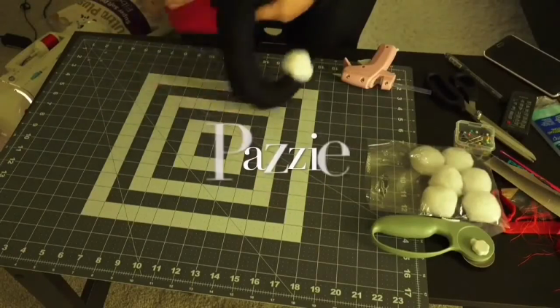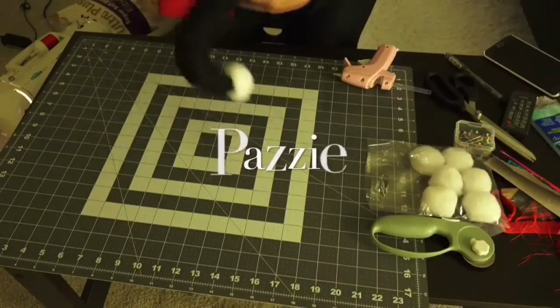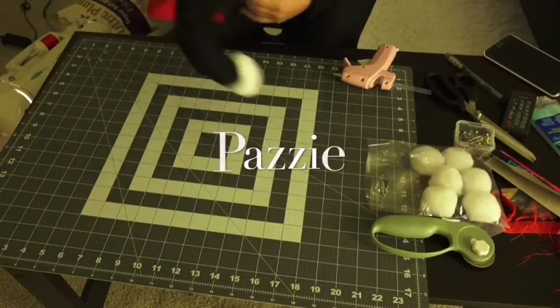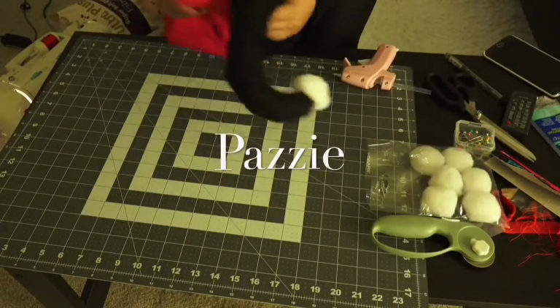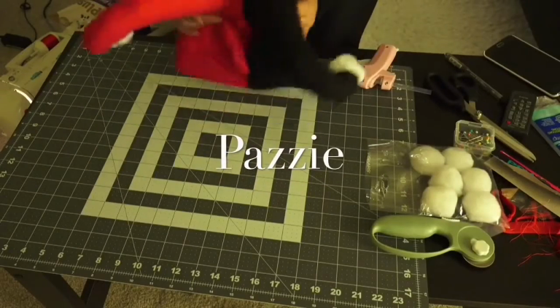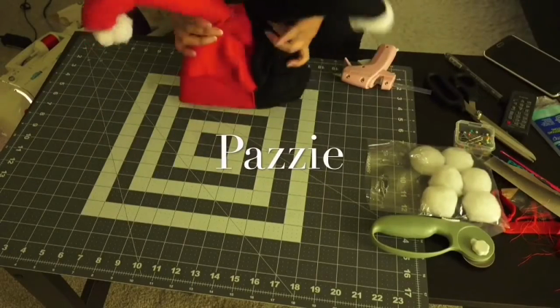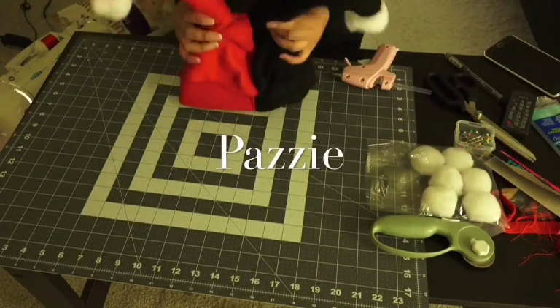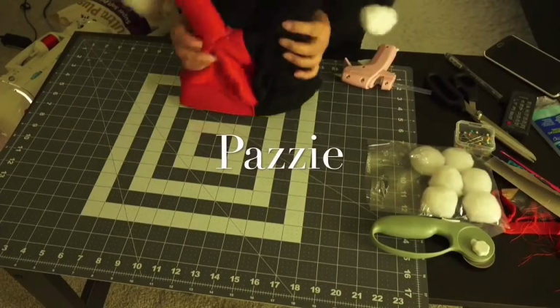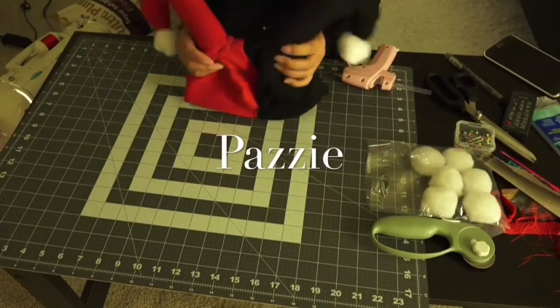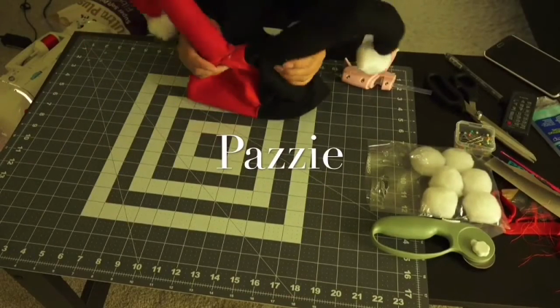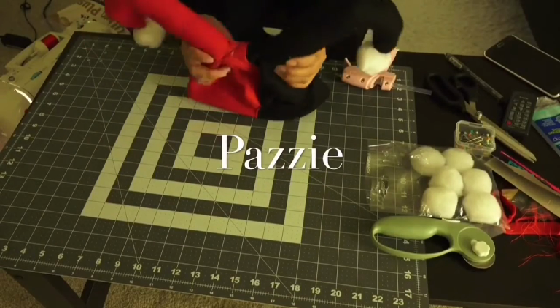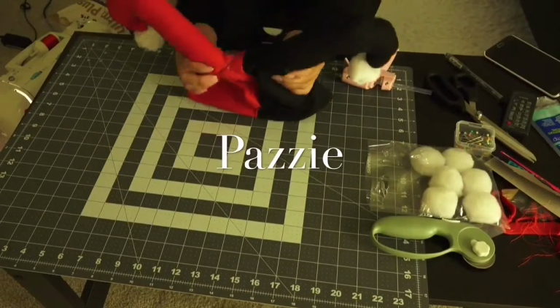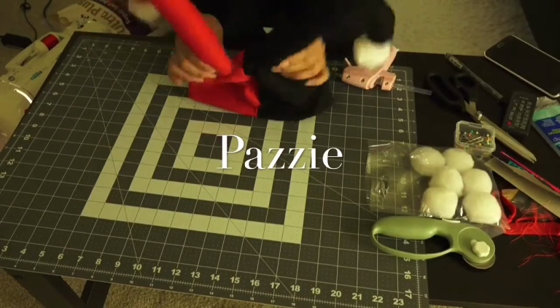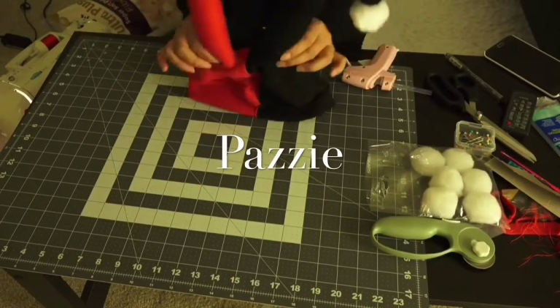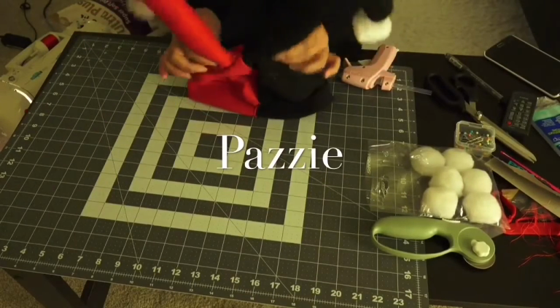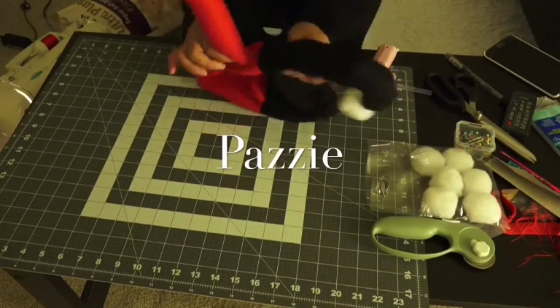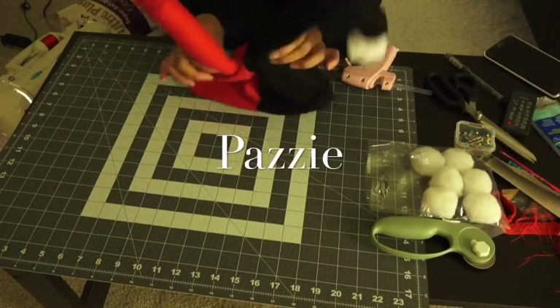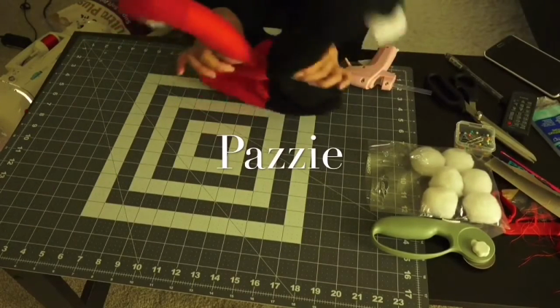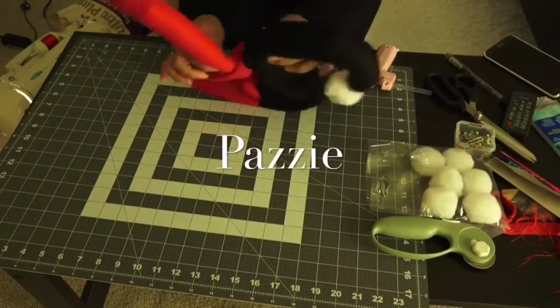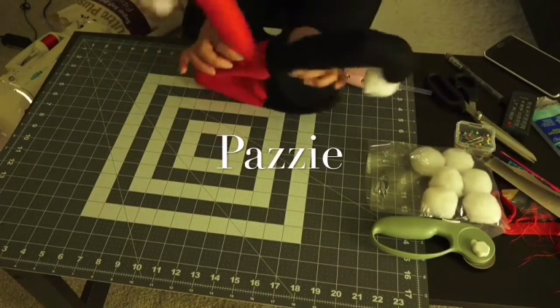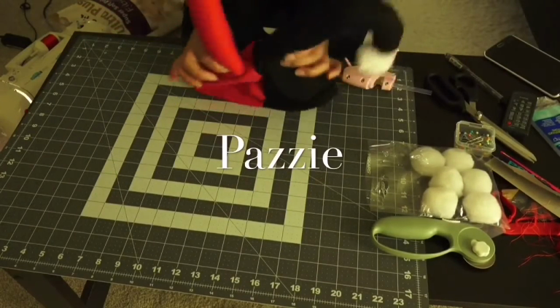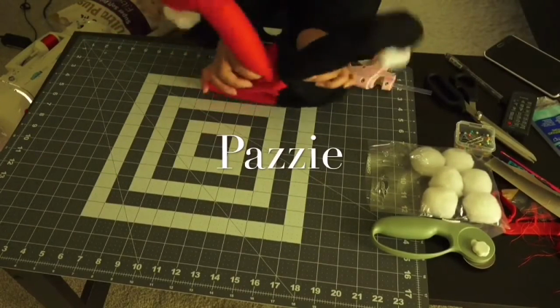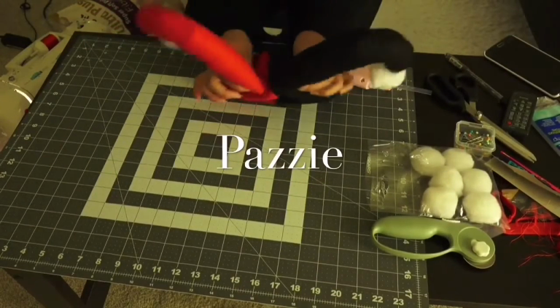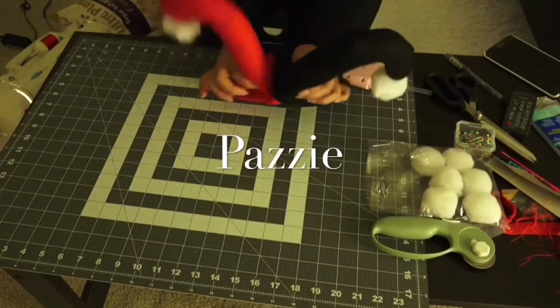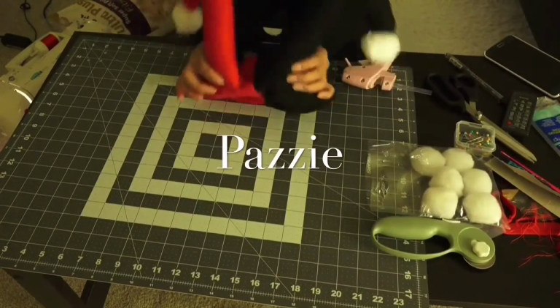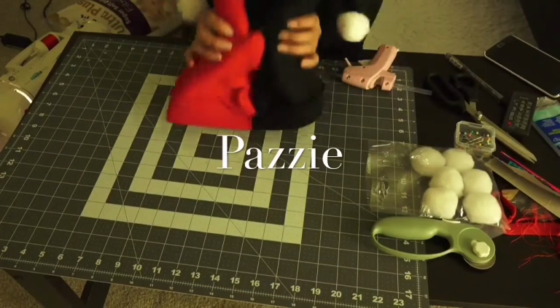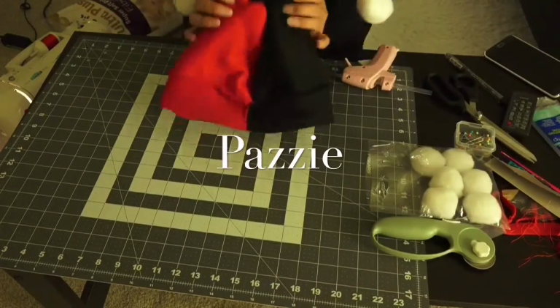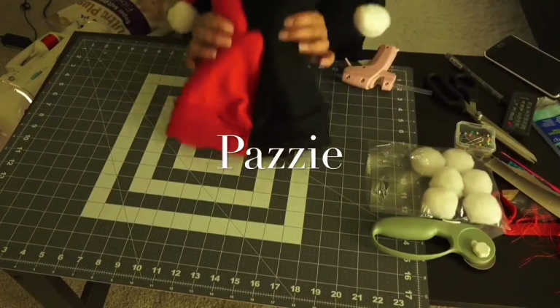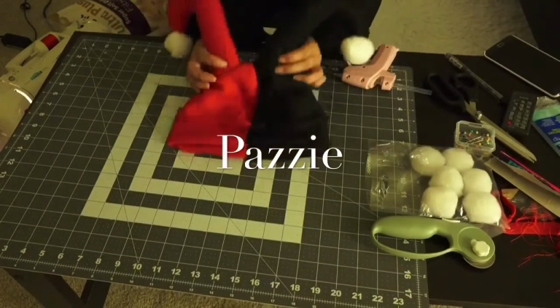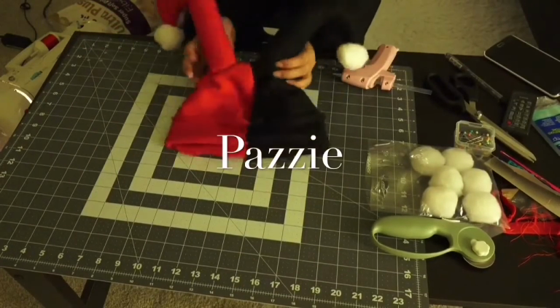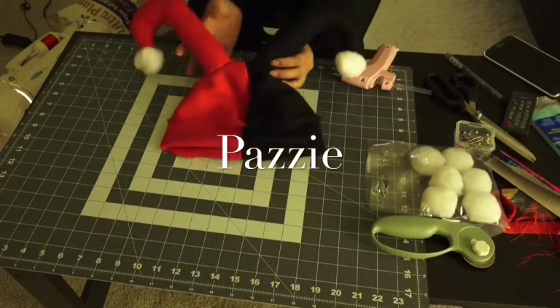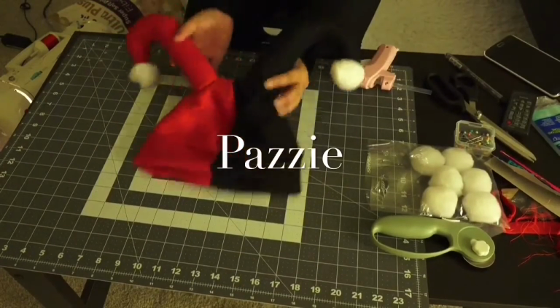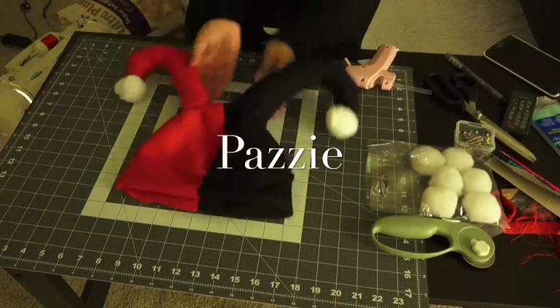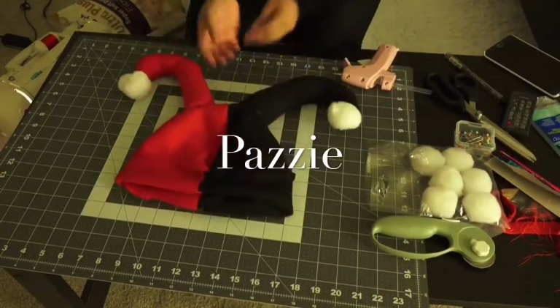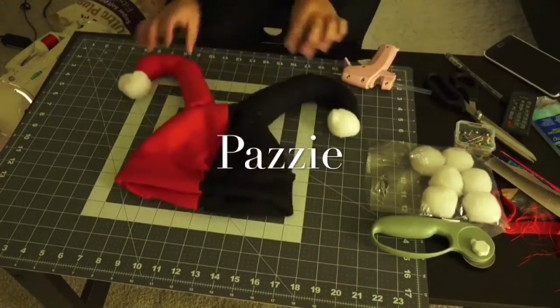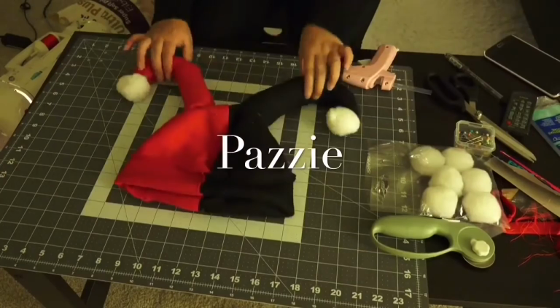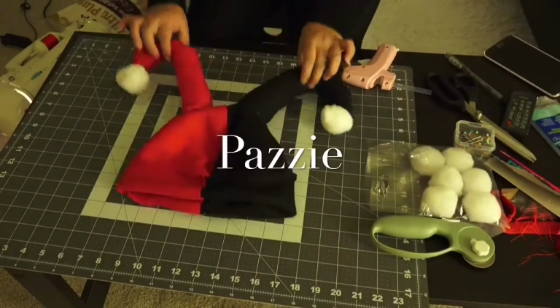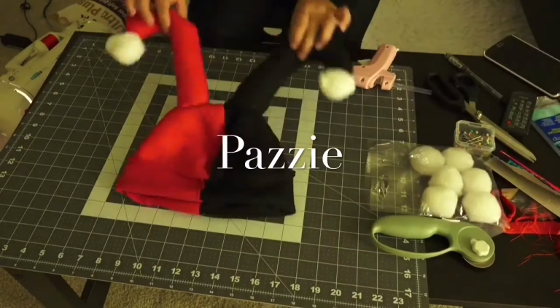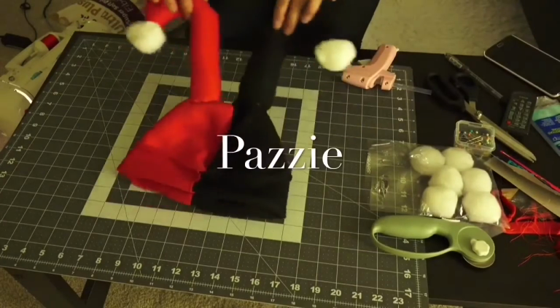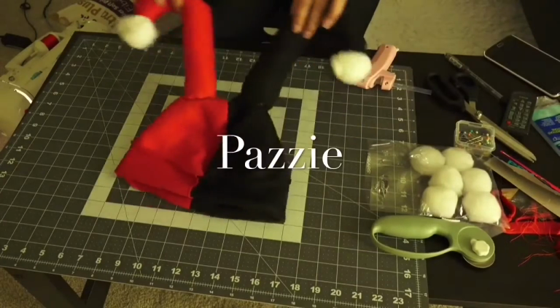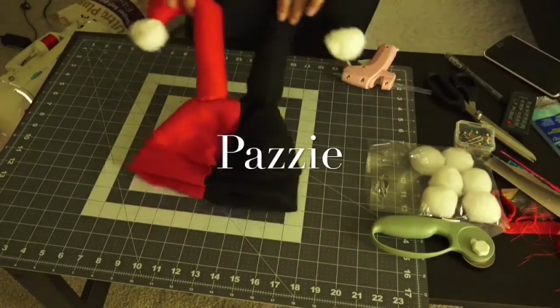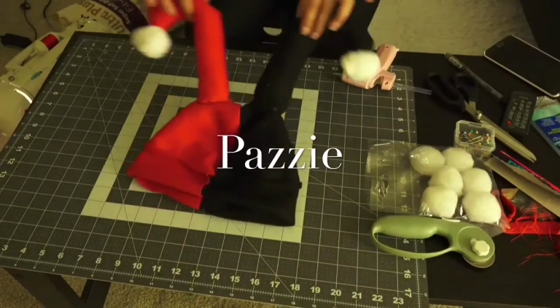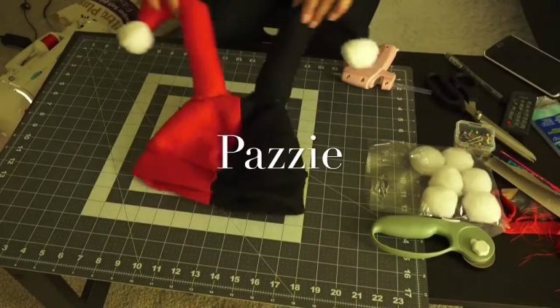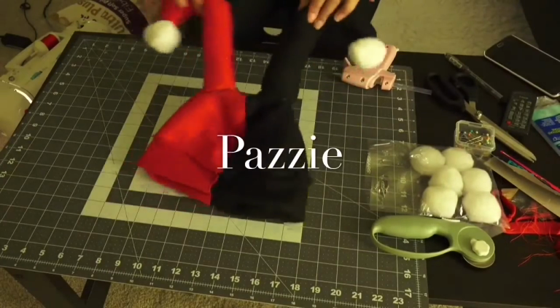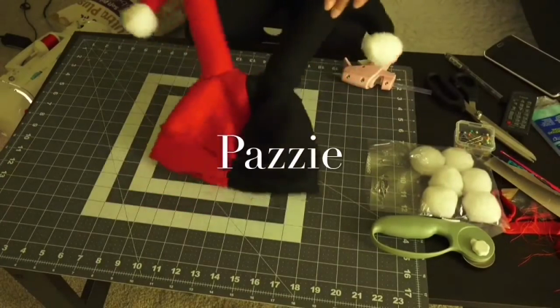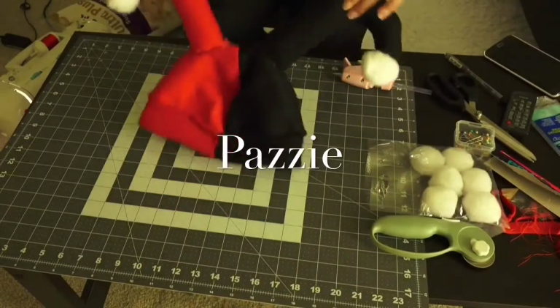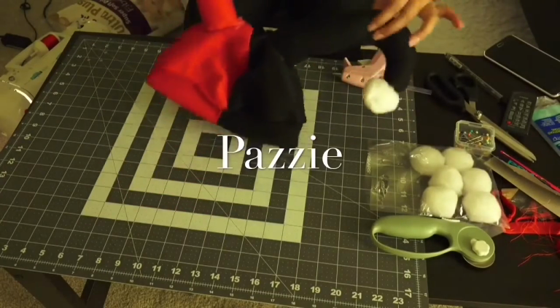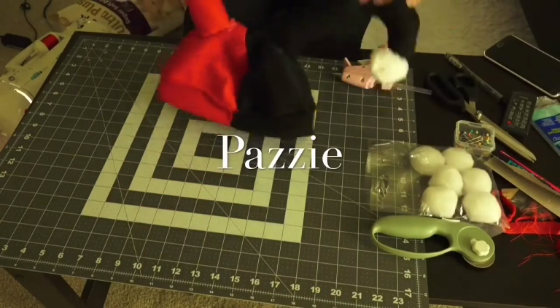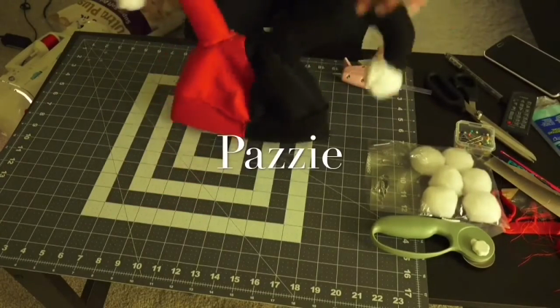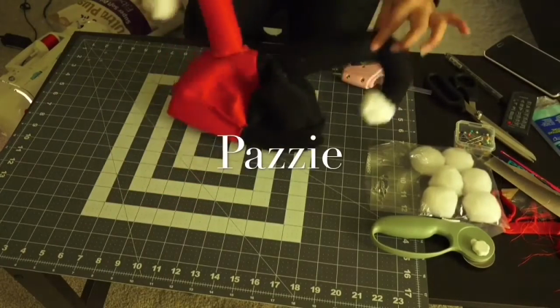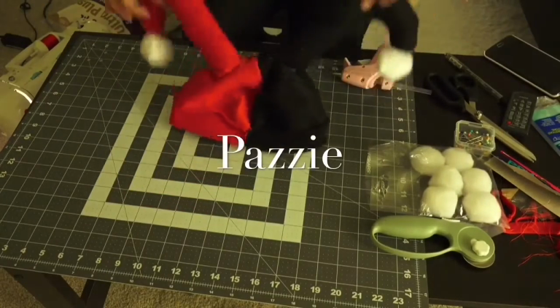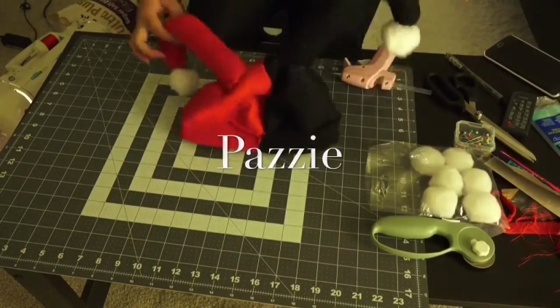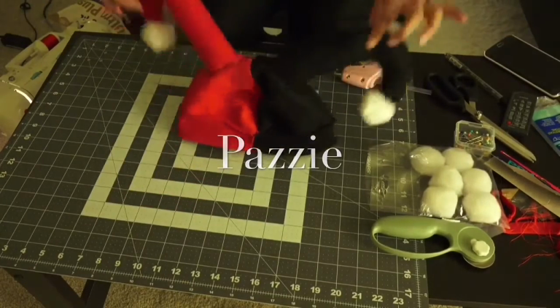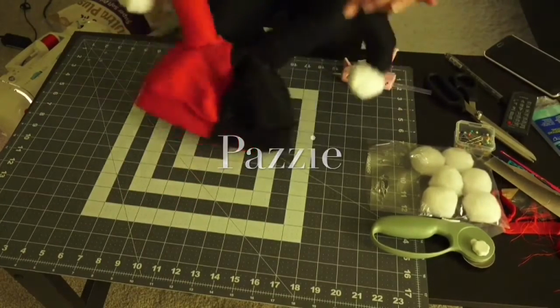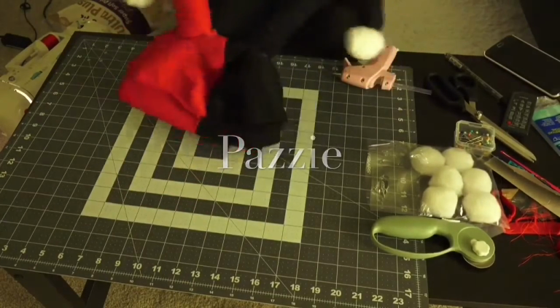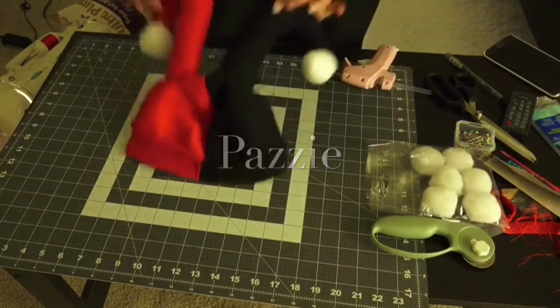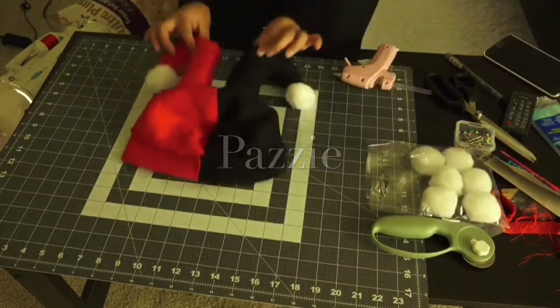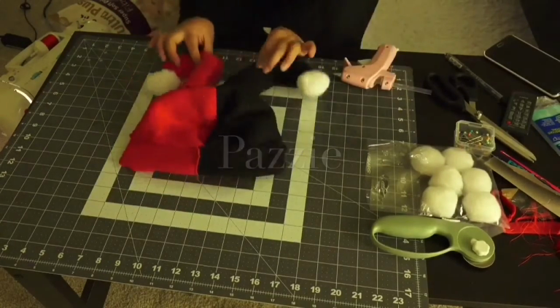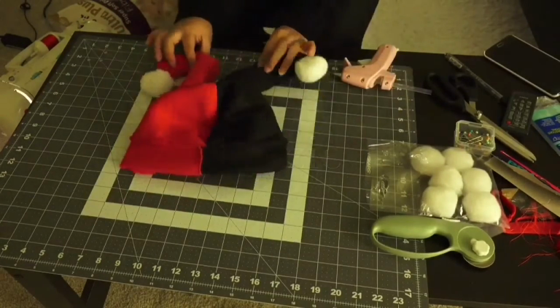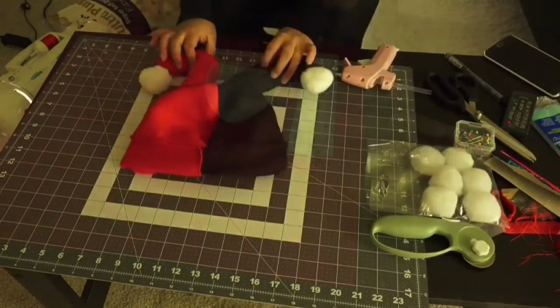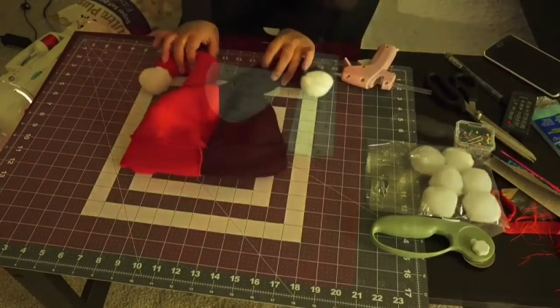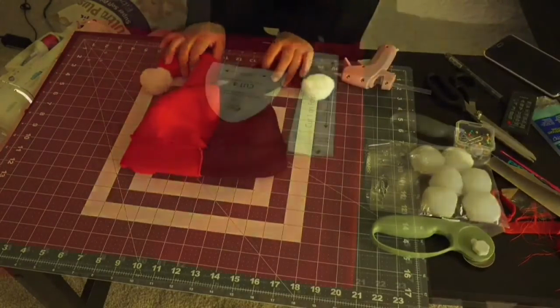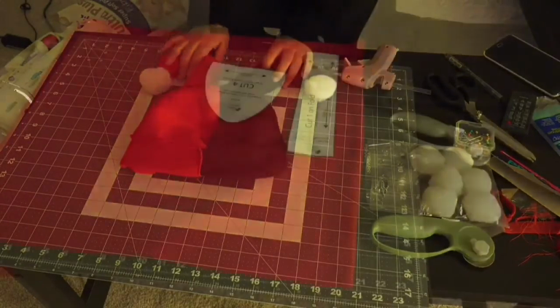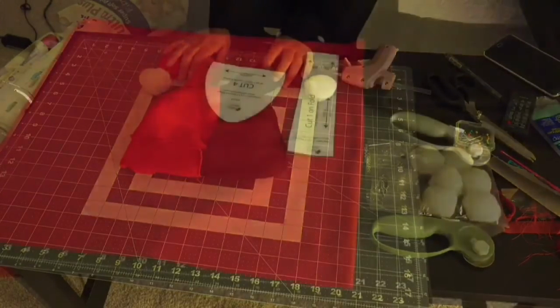Hi guys, so today we're going to make this Harley Quinn Joker hat and it's actually from my Halloween costume. So let's get started.